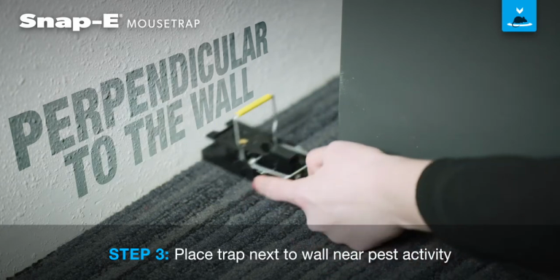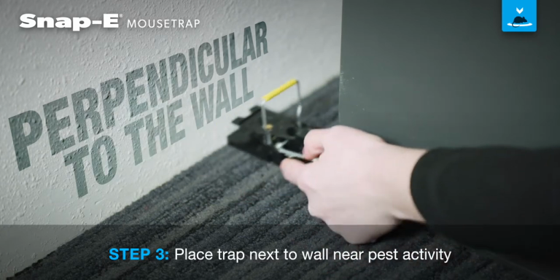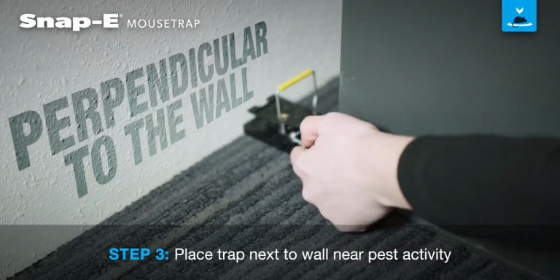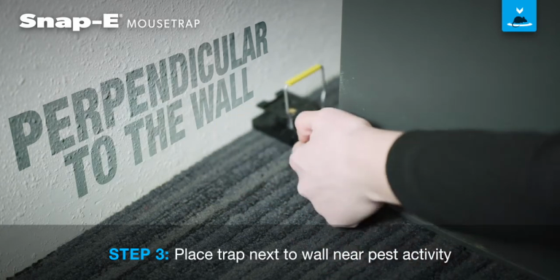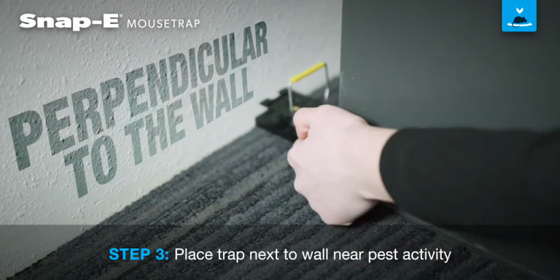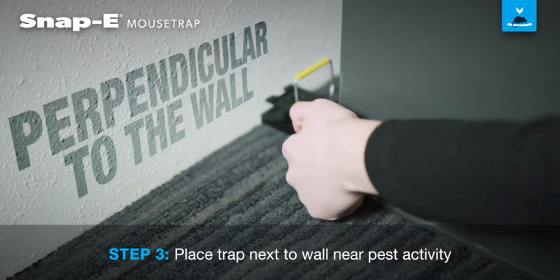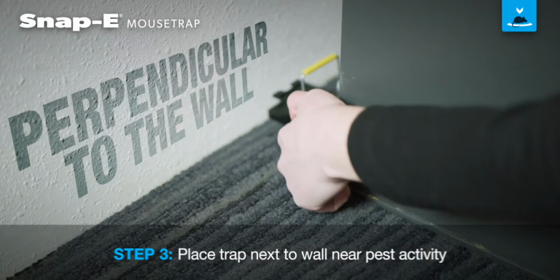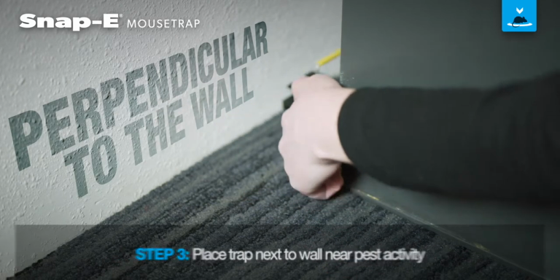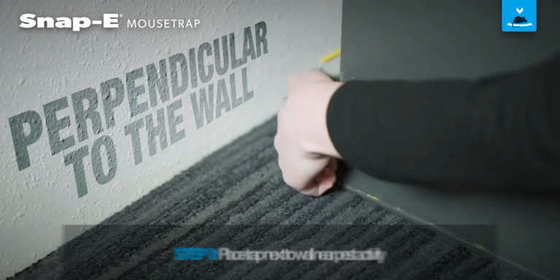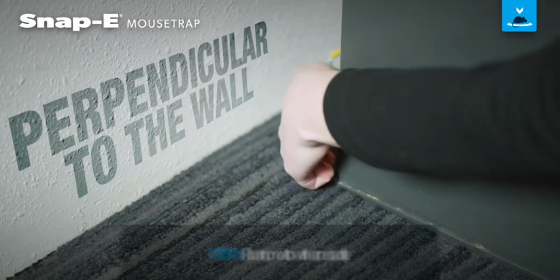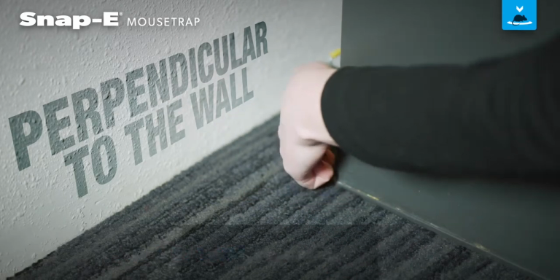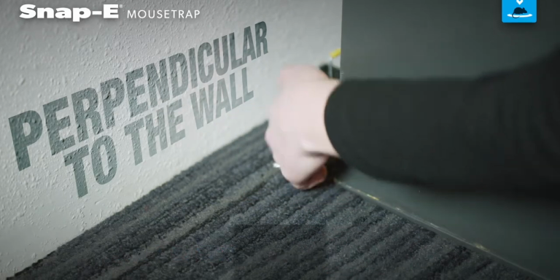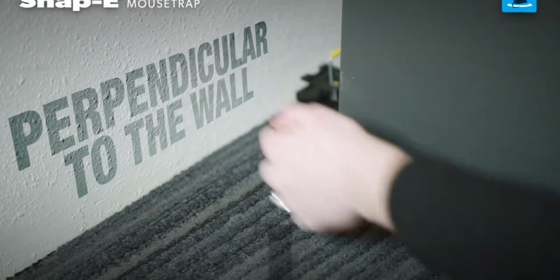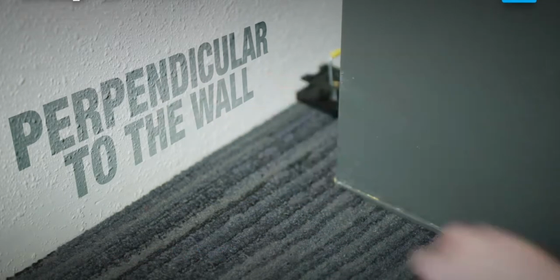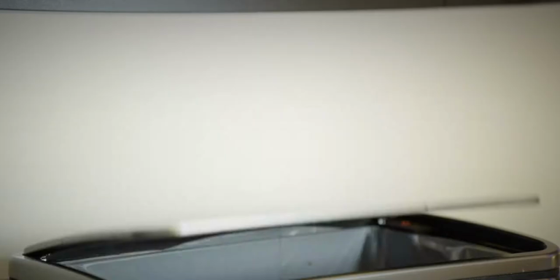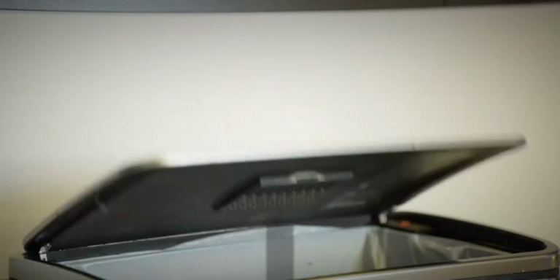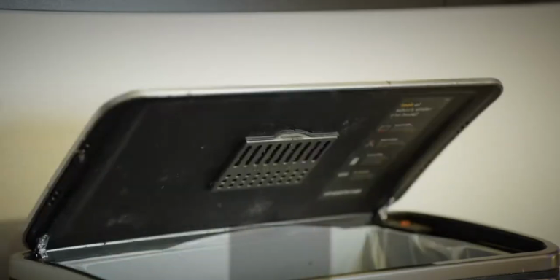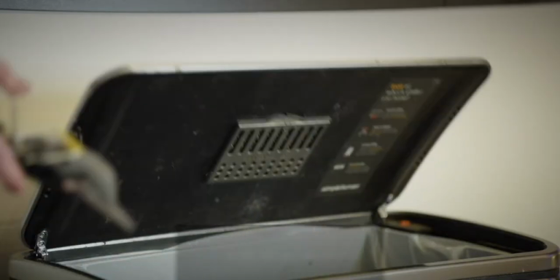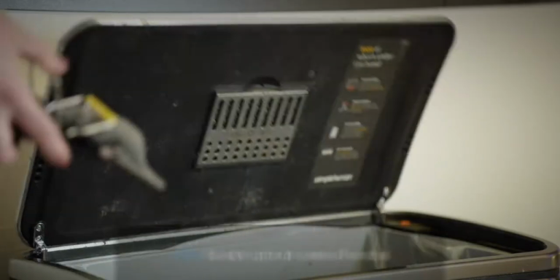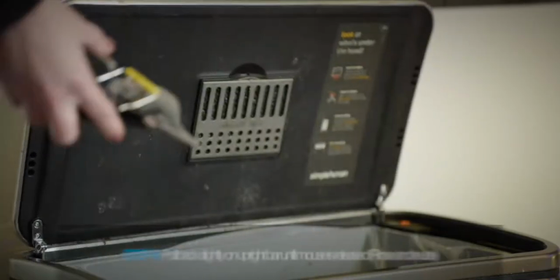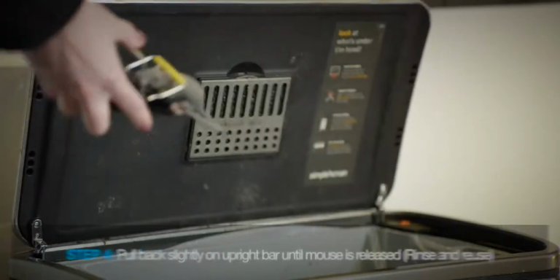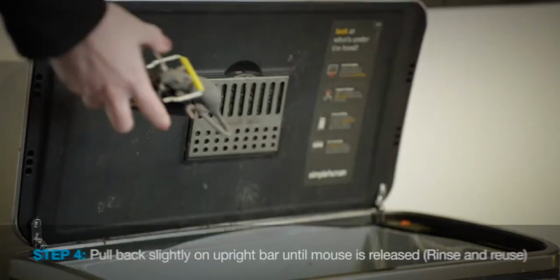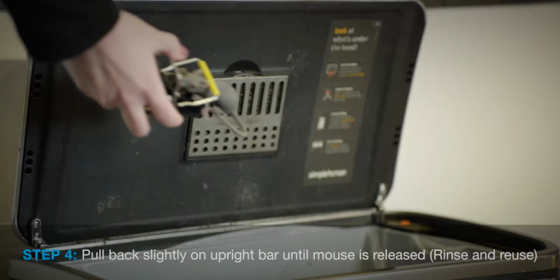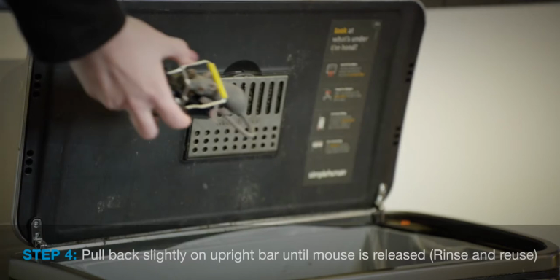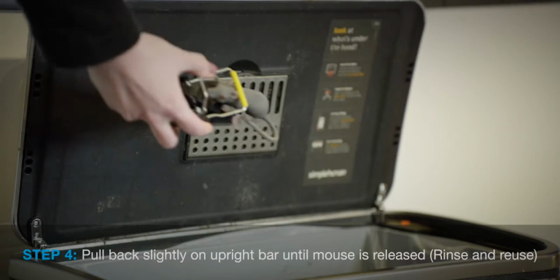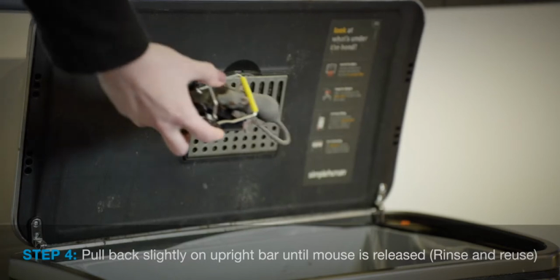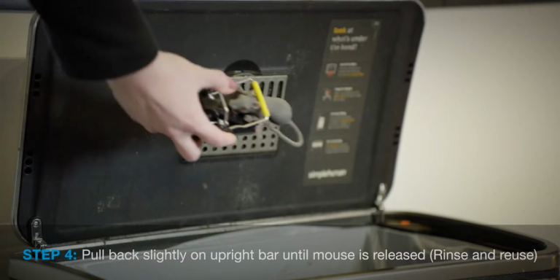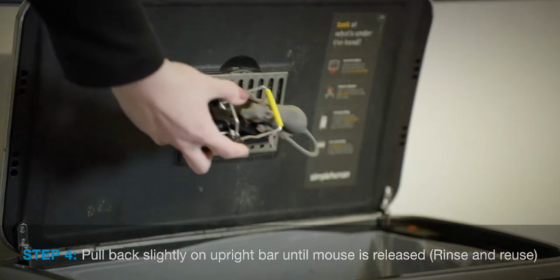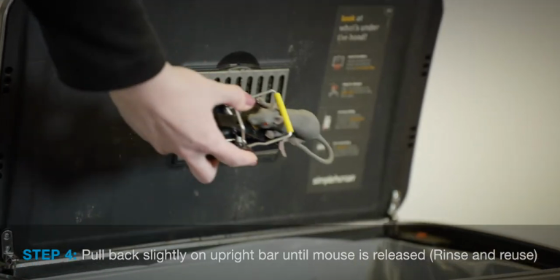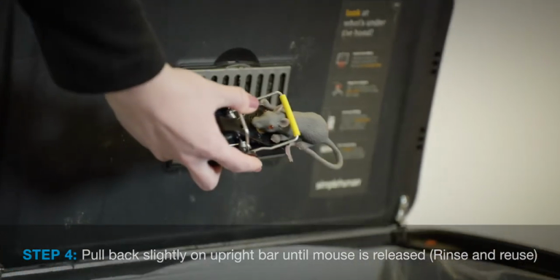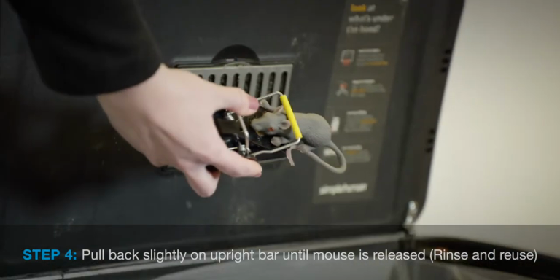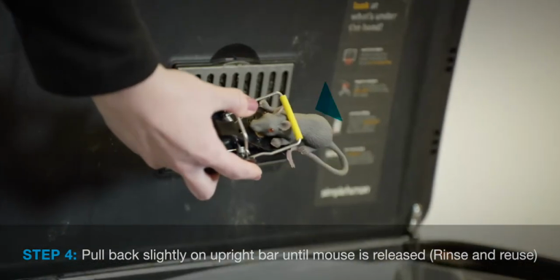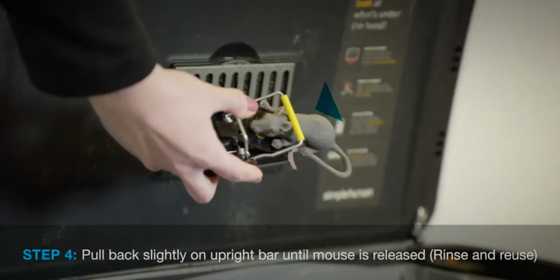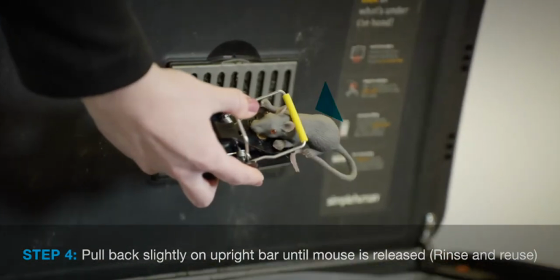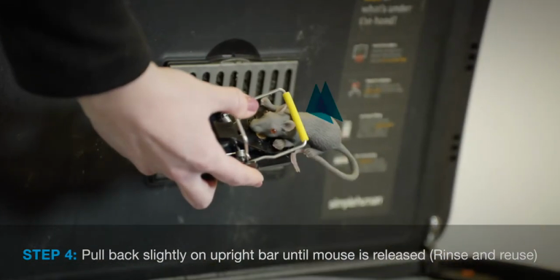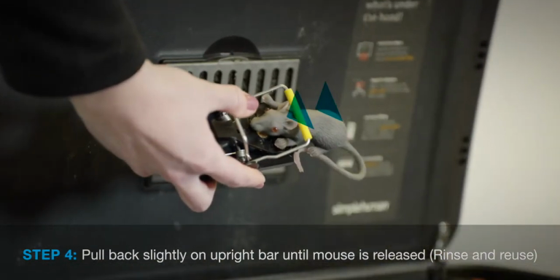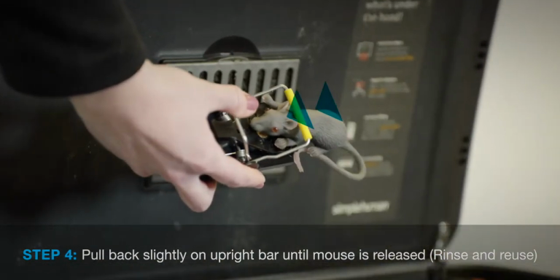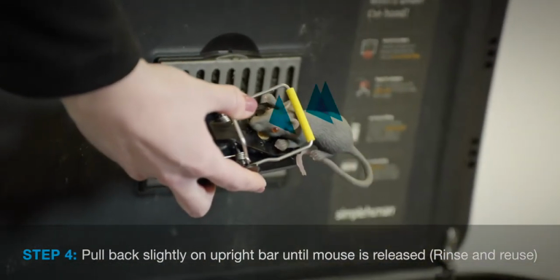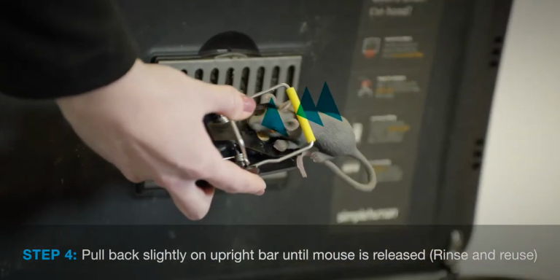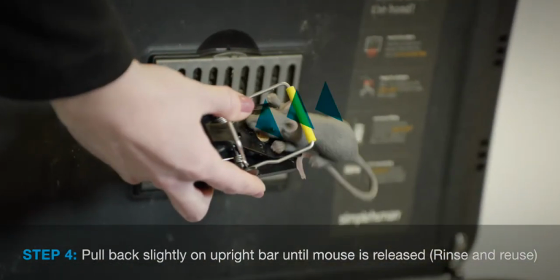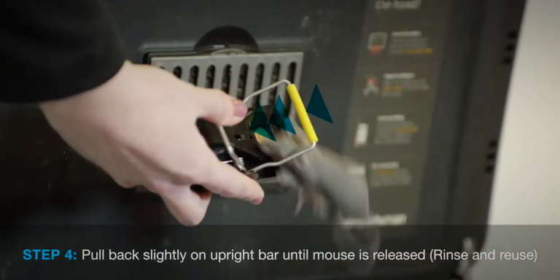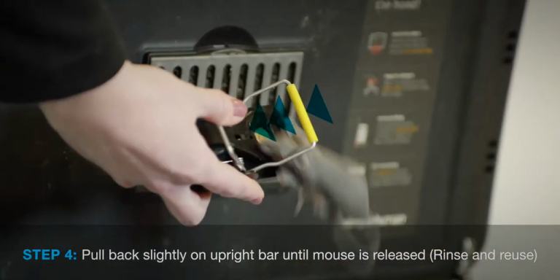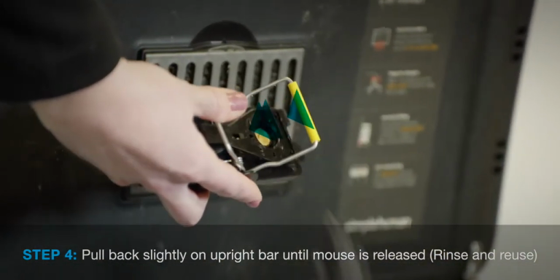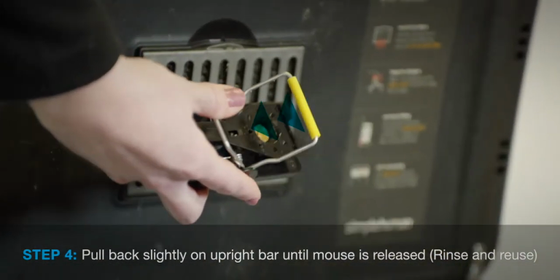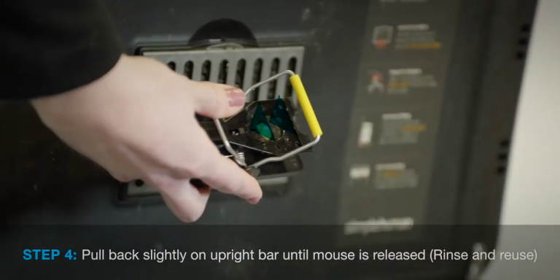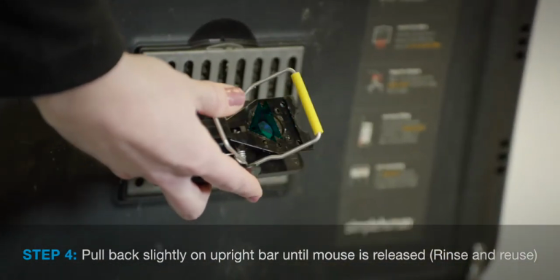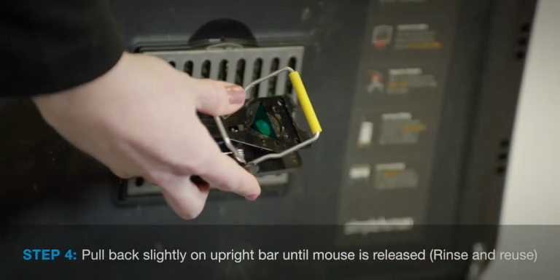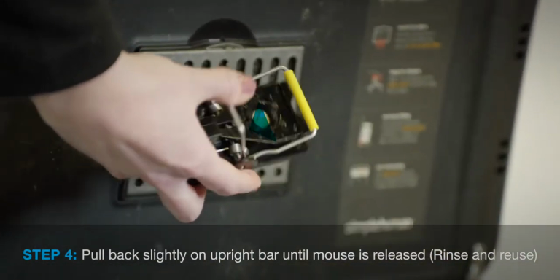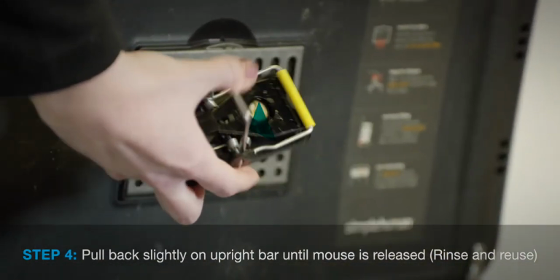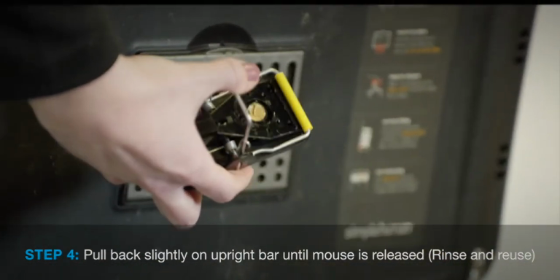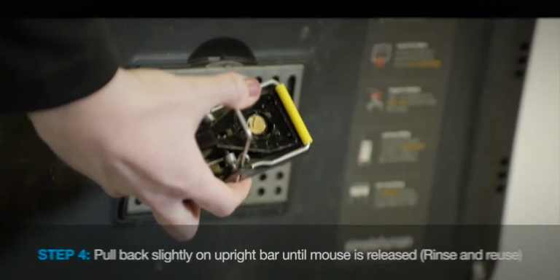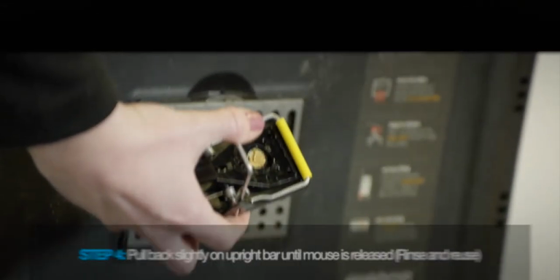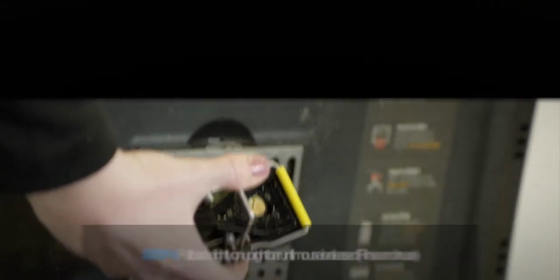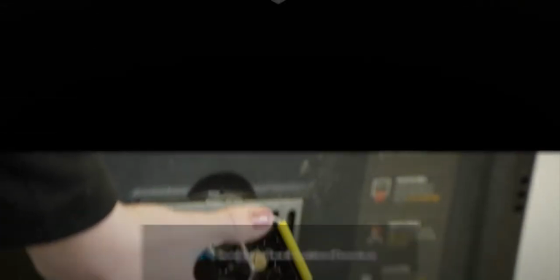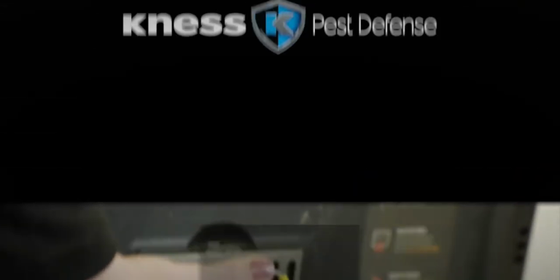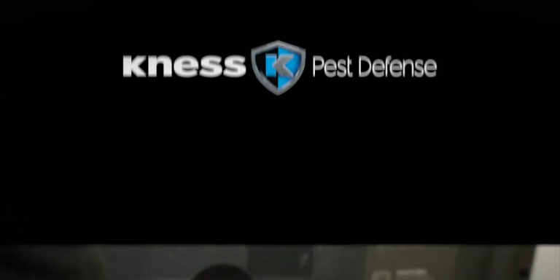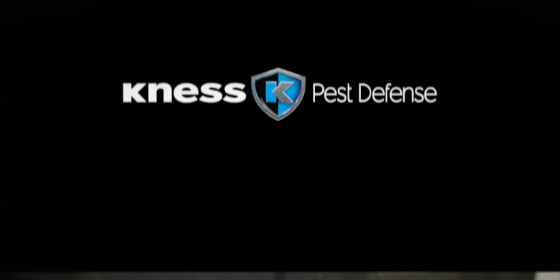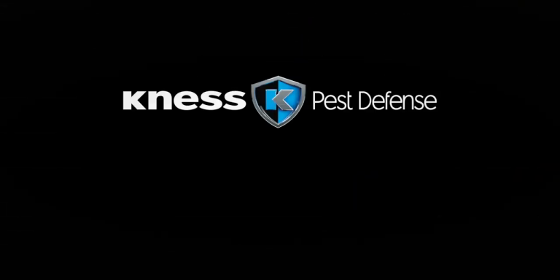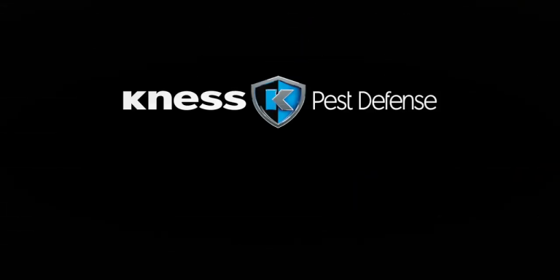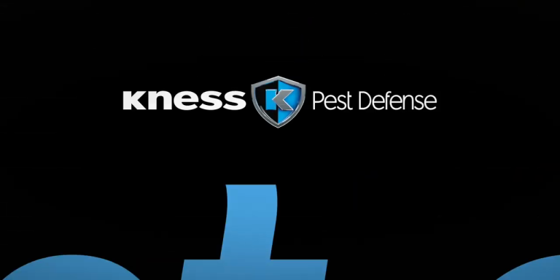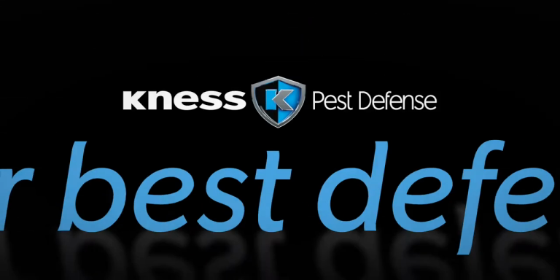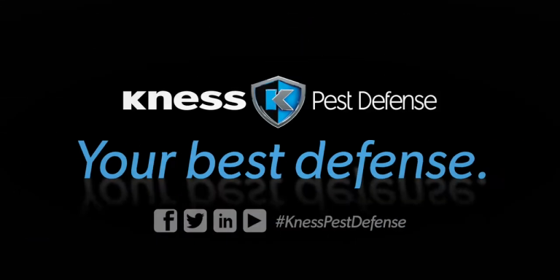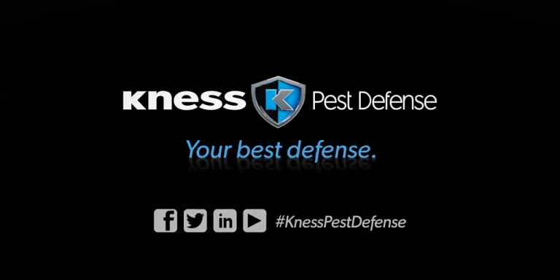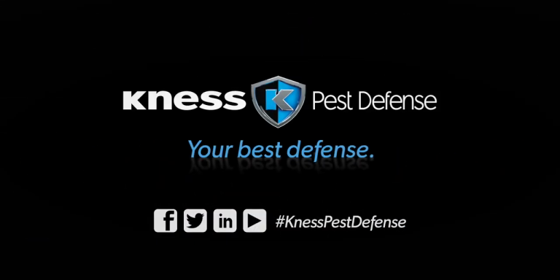To dispose, simply pull back slightly on the upright bar until the mouse is released. Rinse and reuse your Snappy Mouse Trap for years of service.